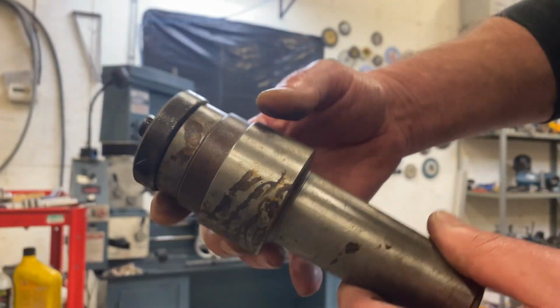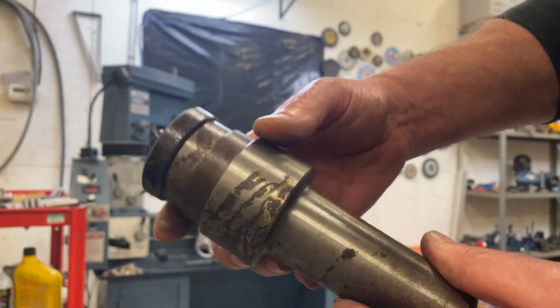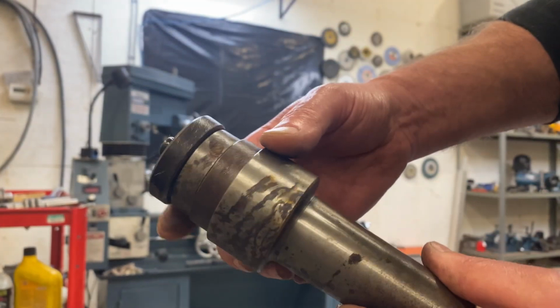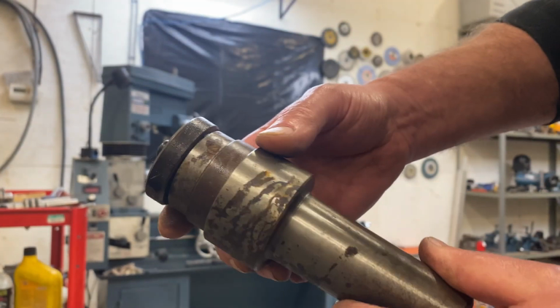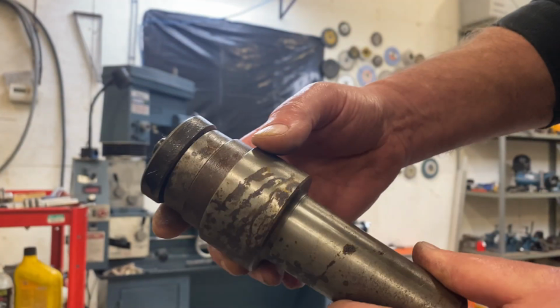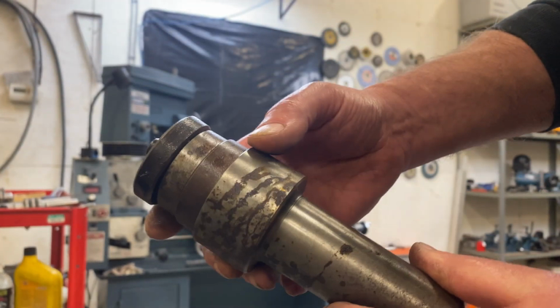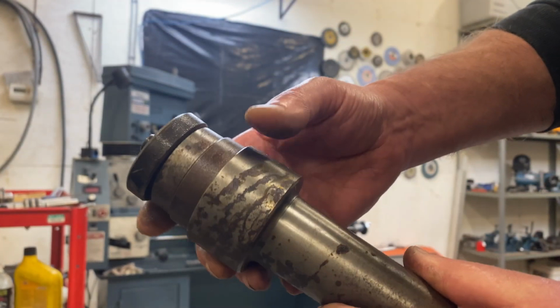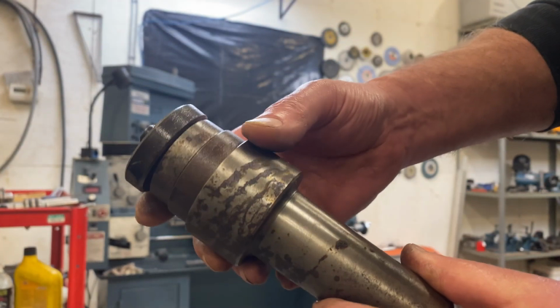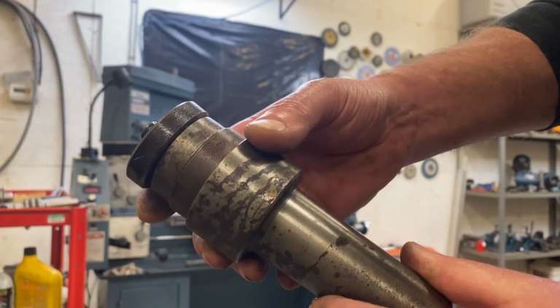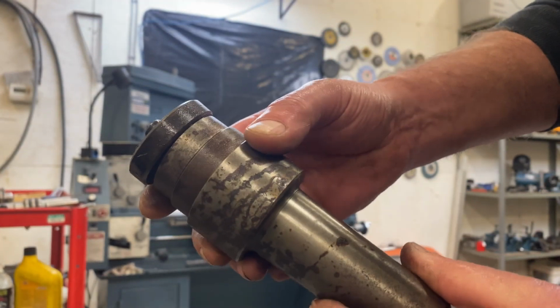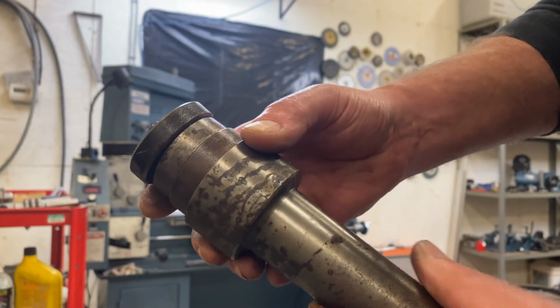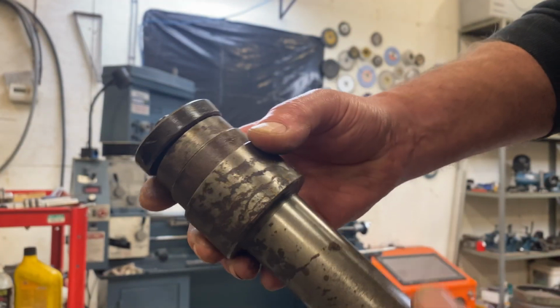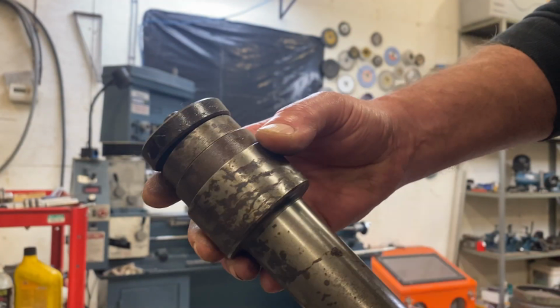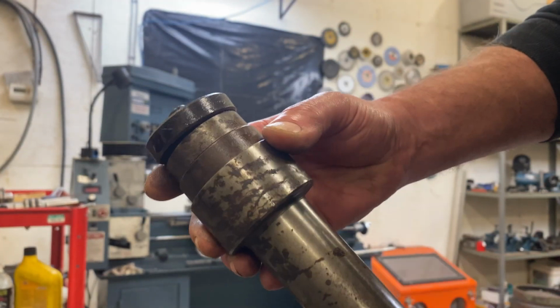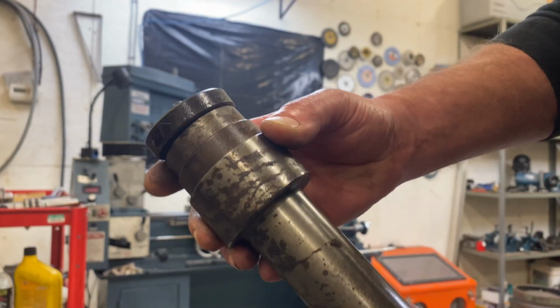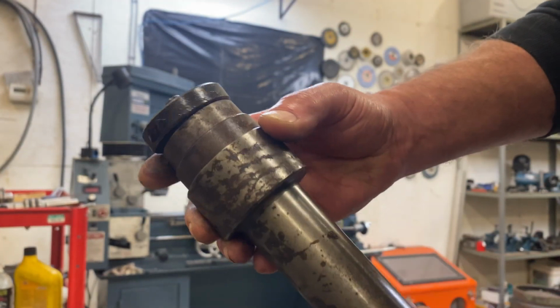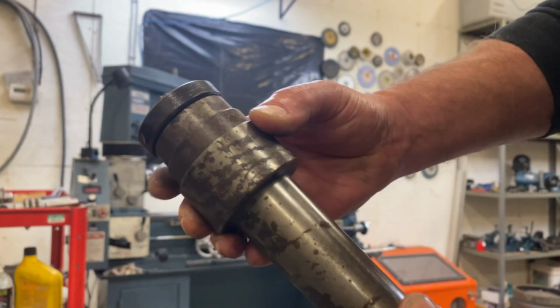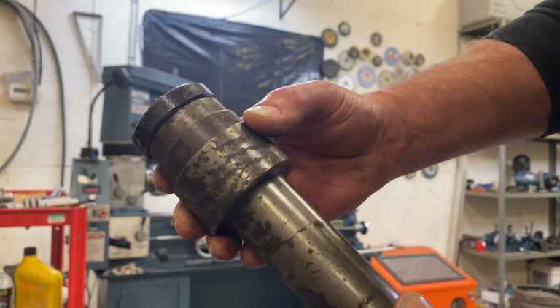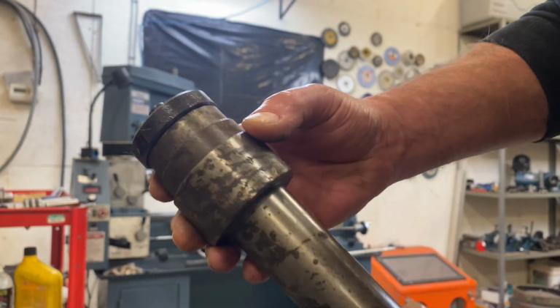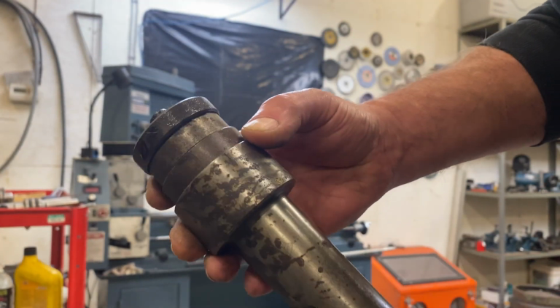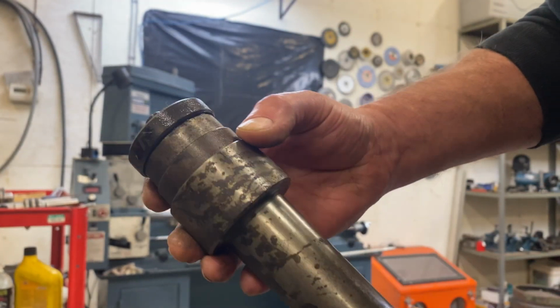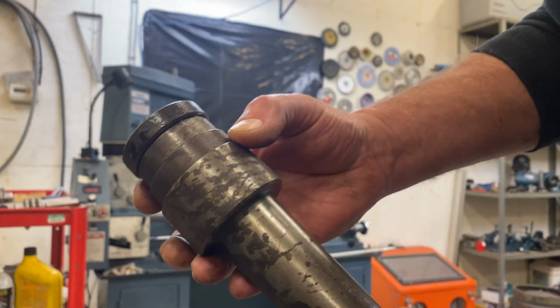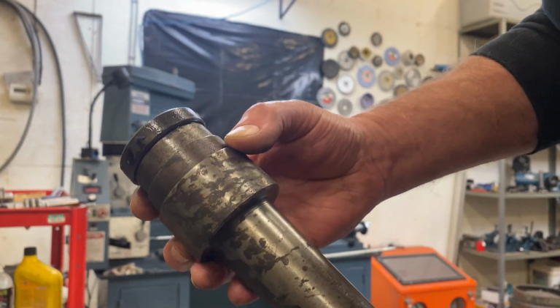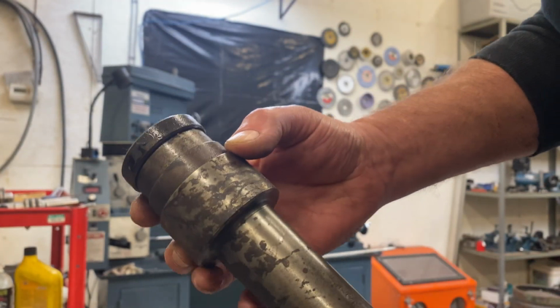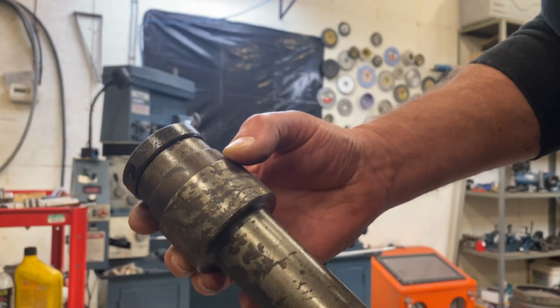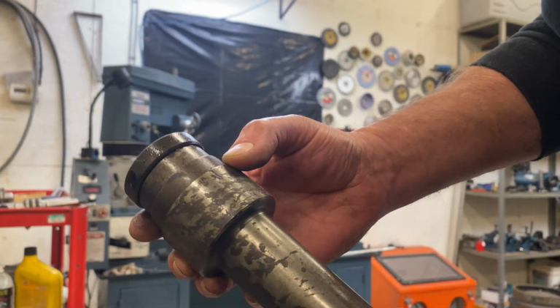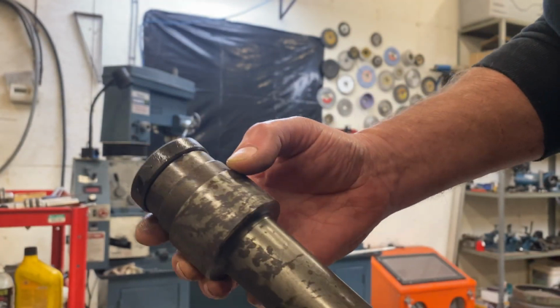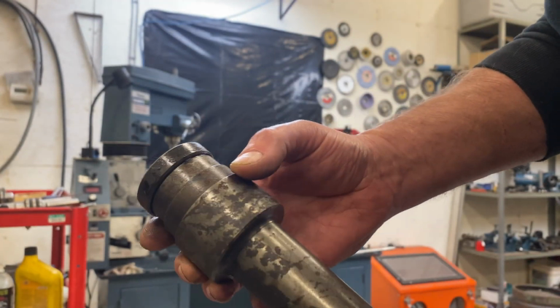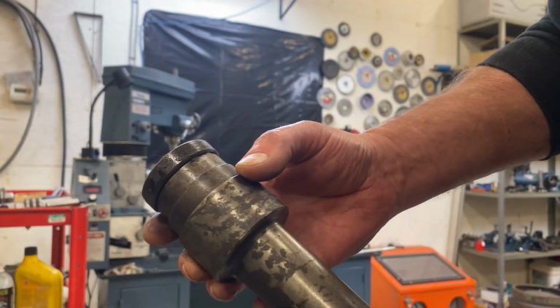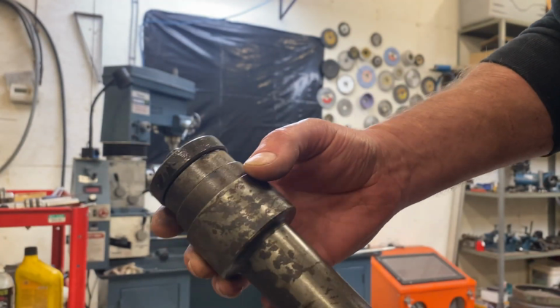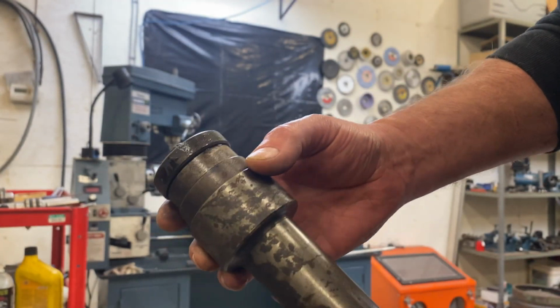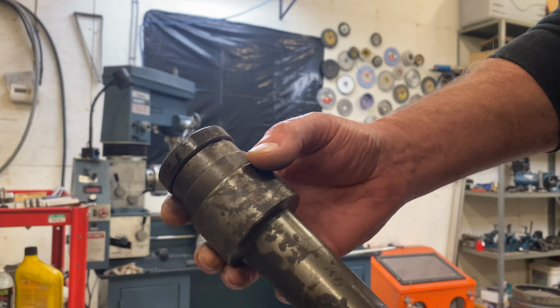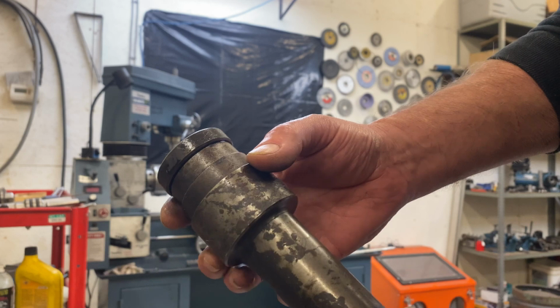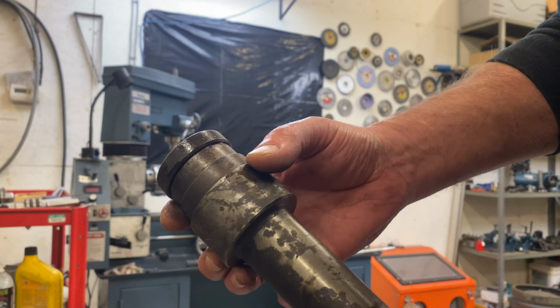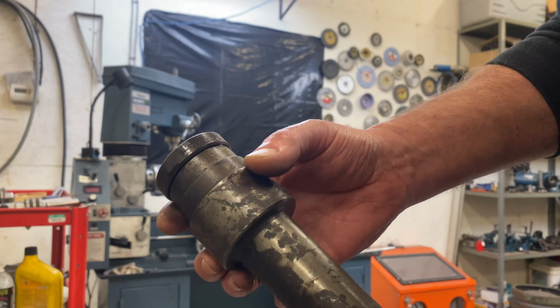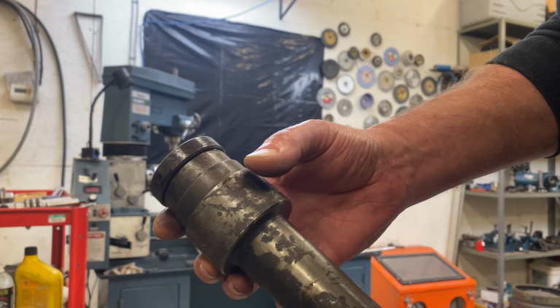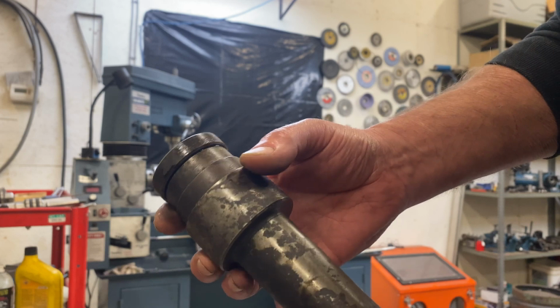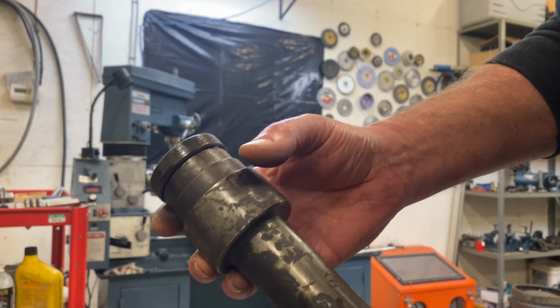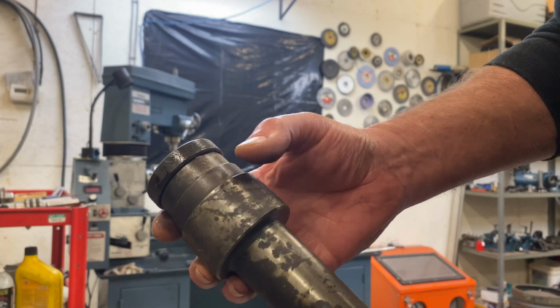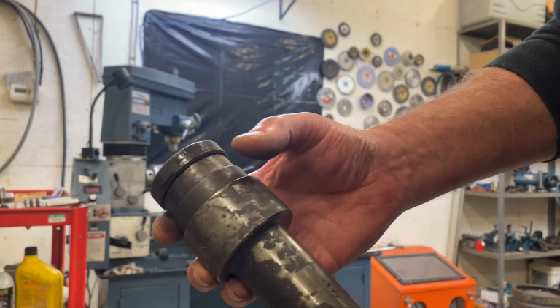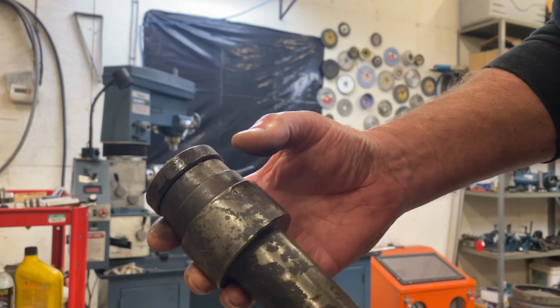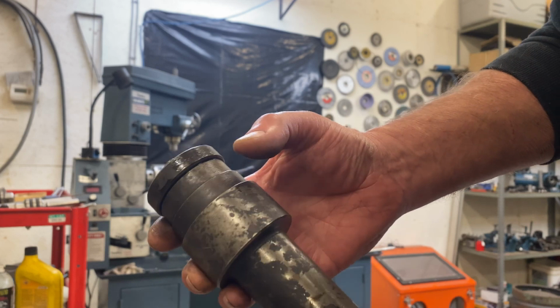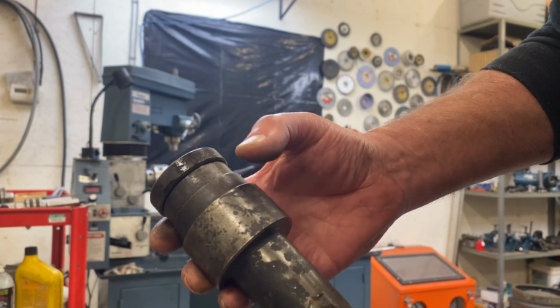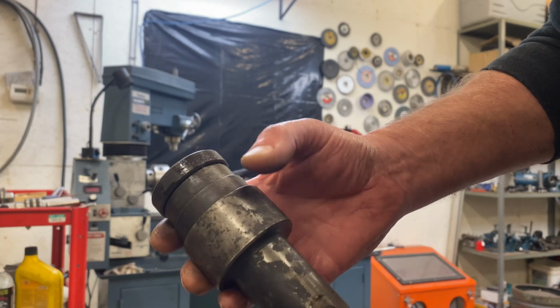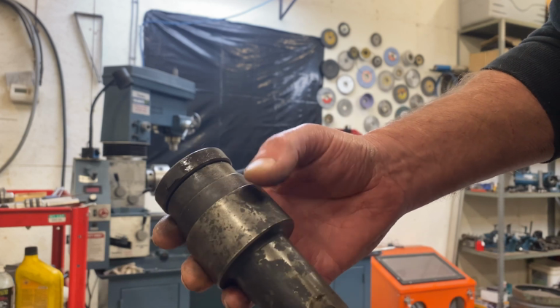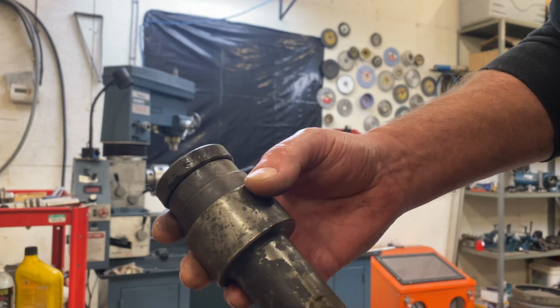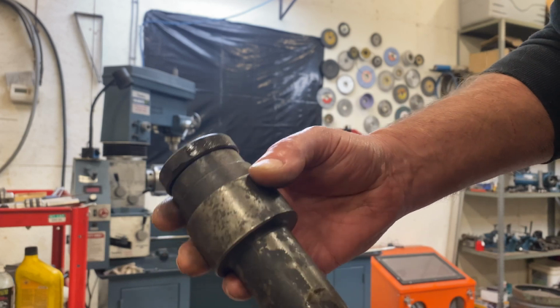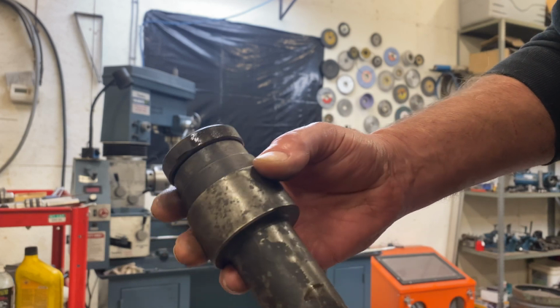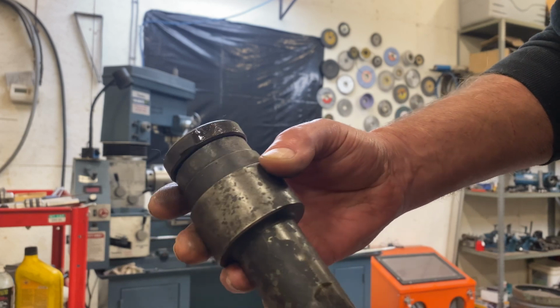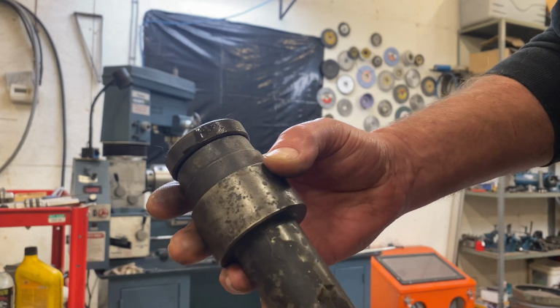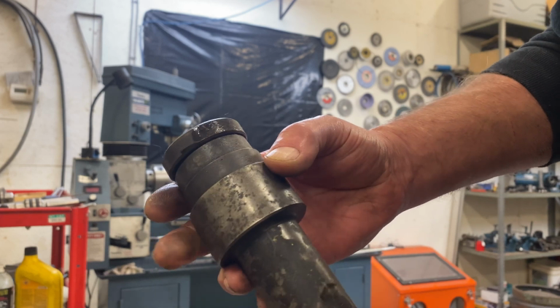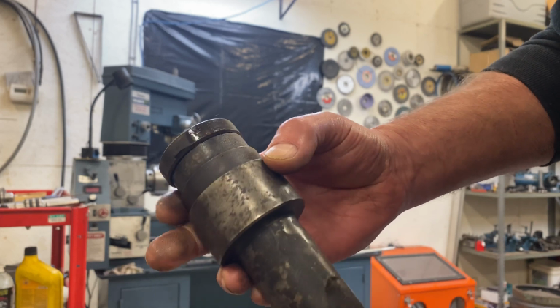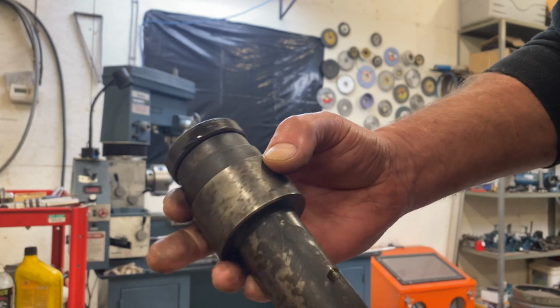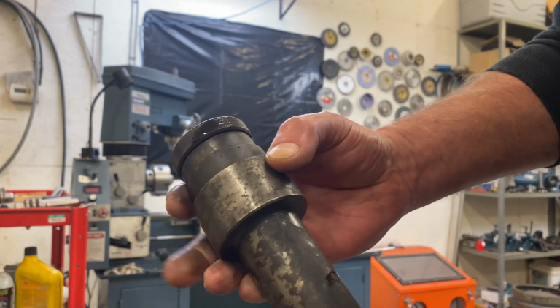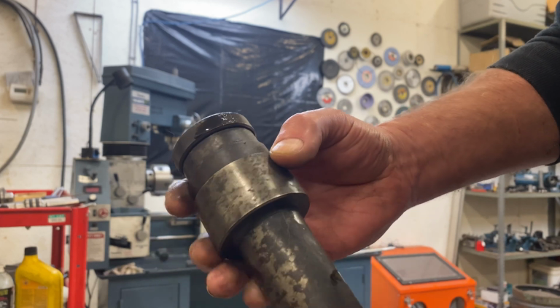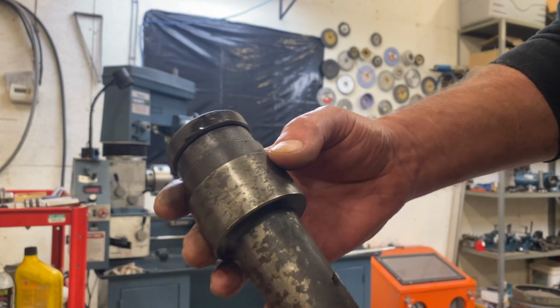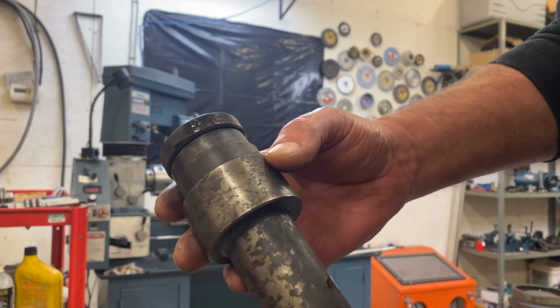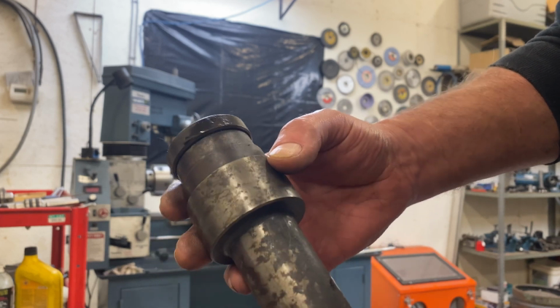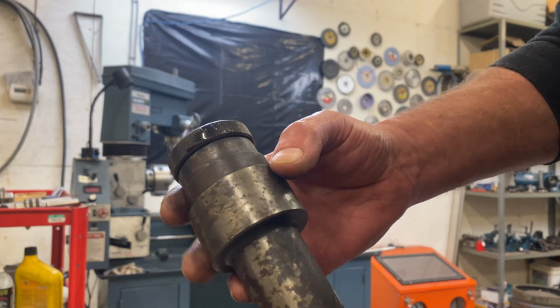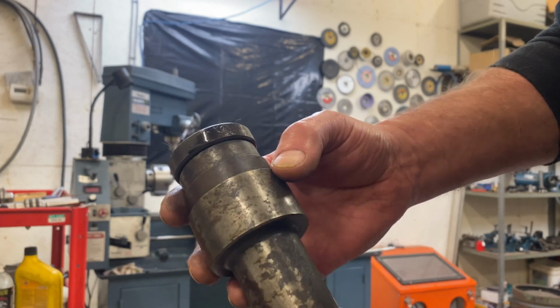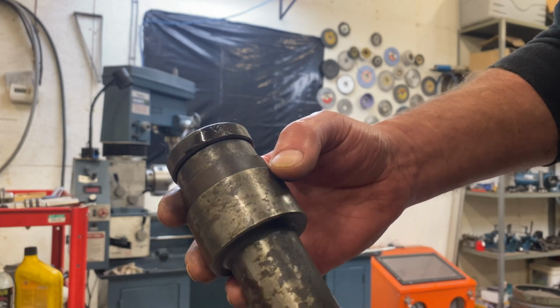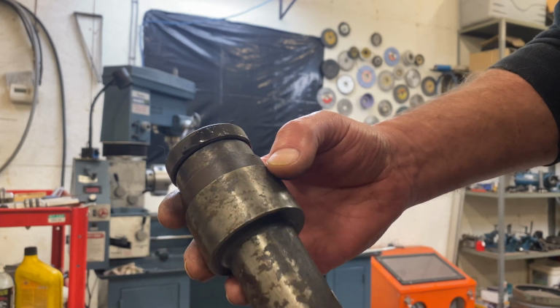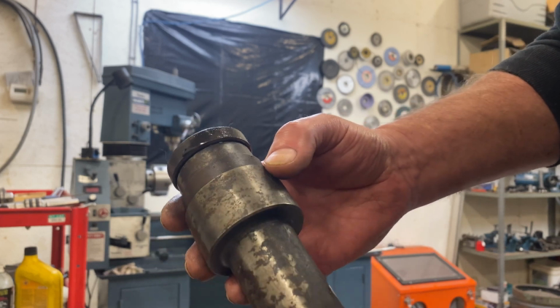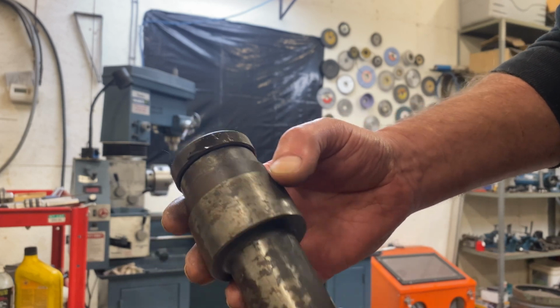Here's a close-up of just how gross this thing is and how bad I've let it become.